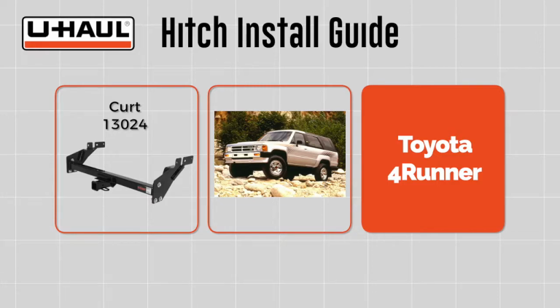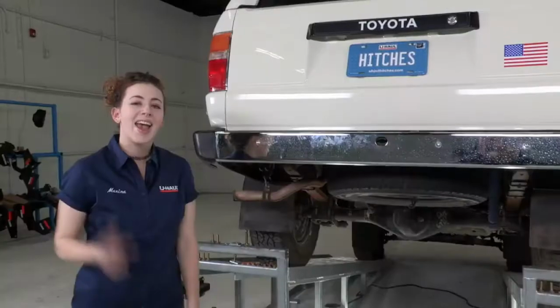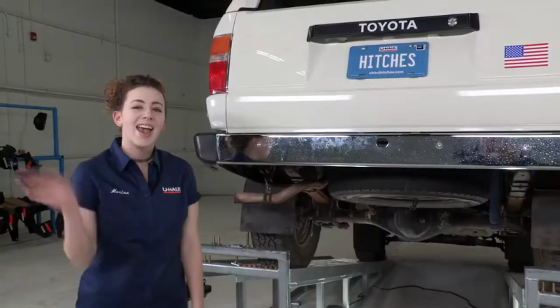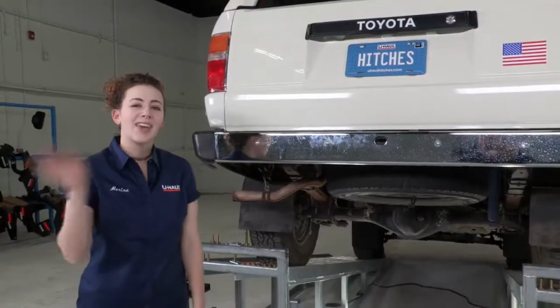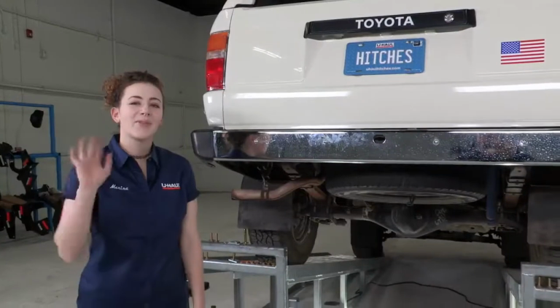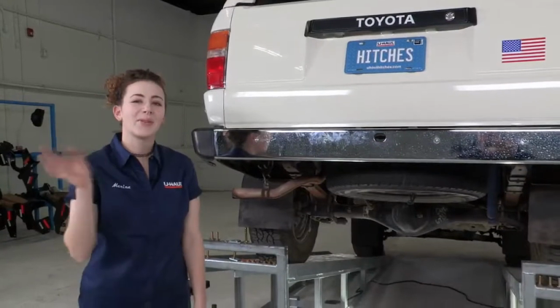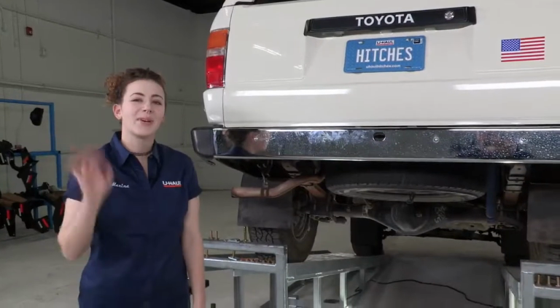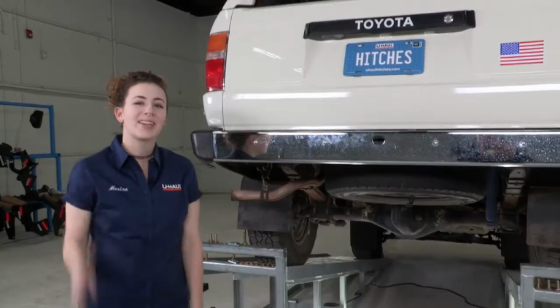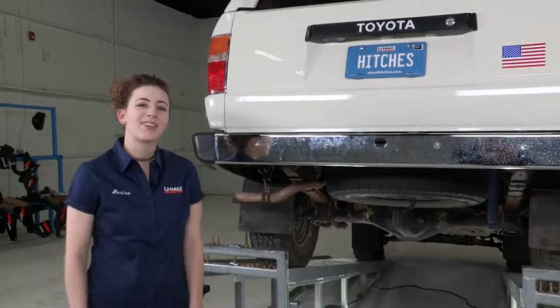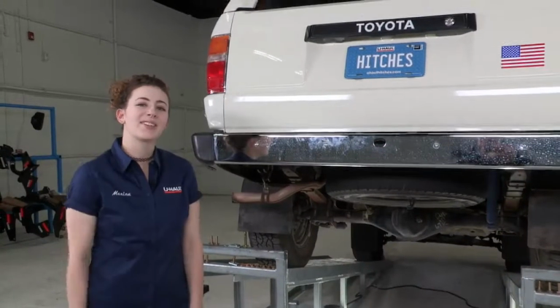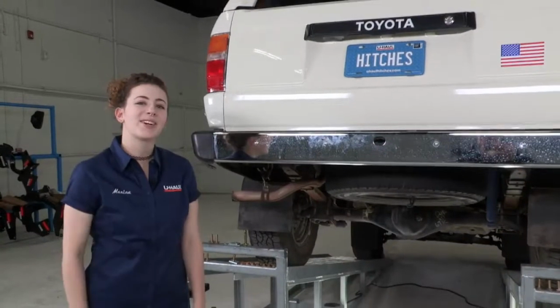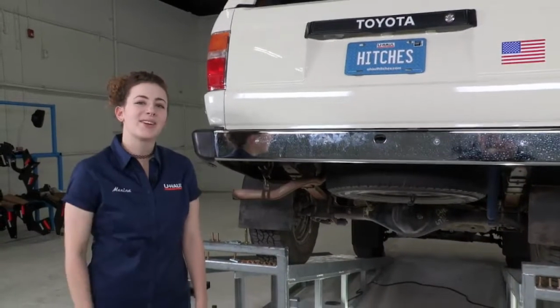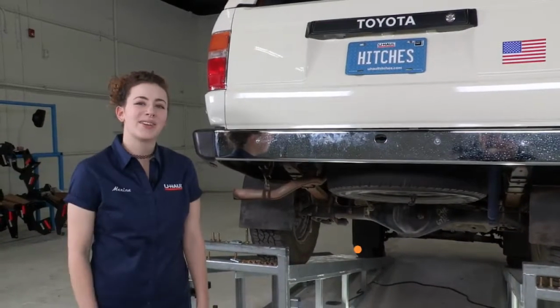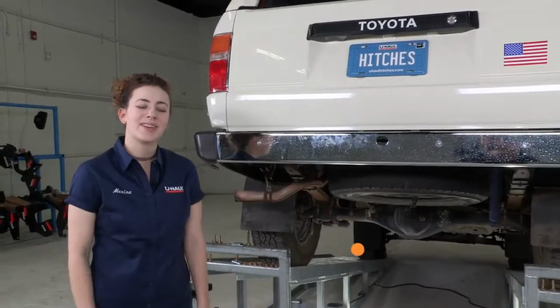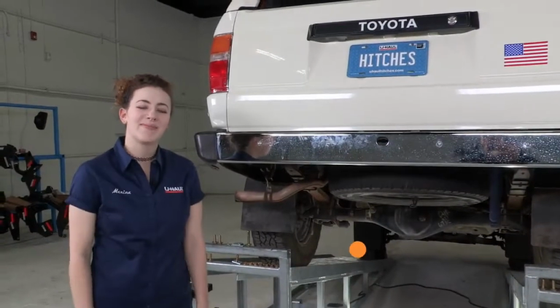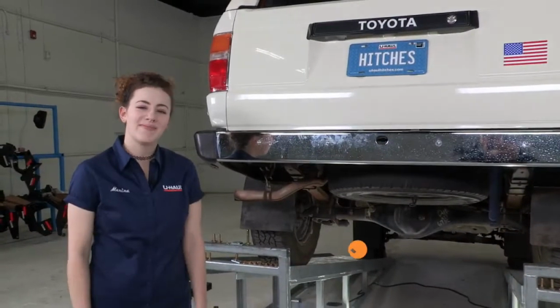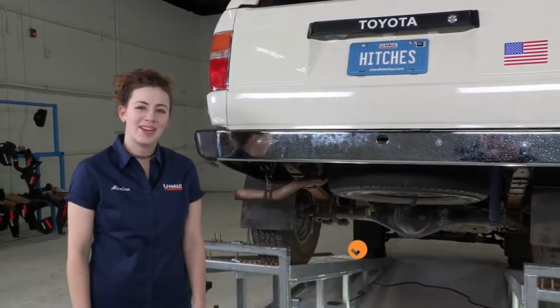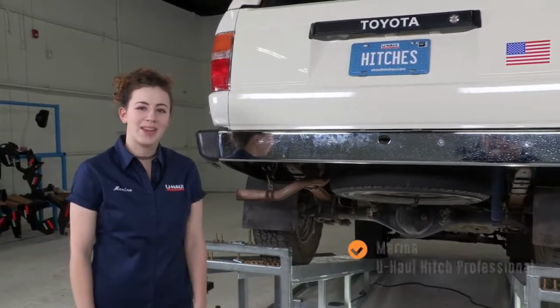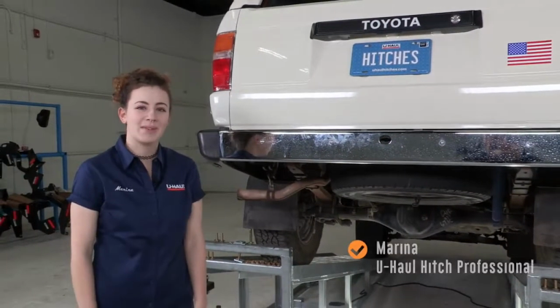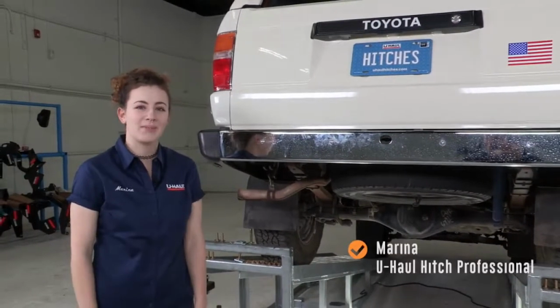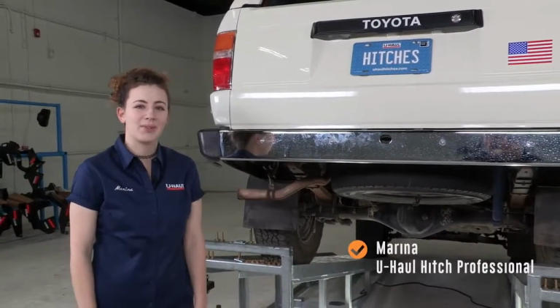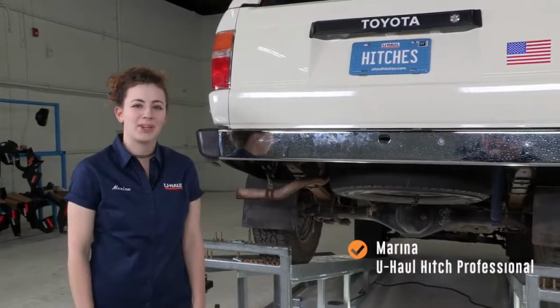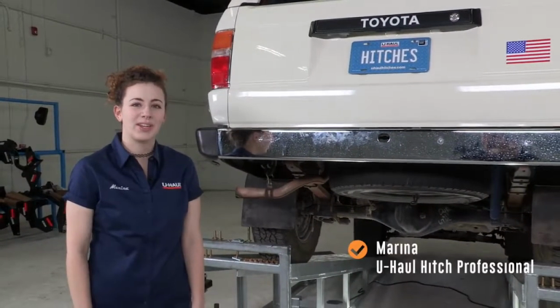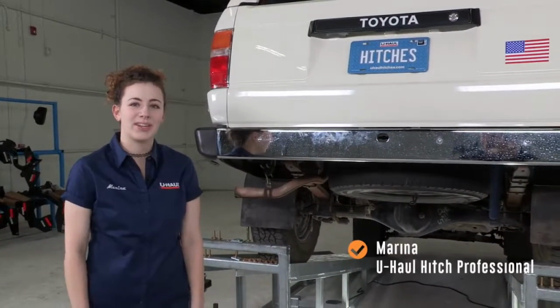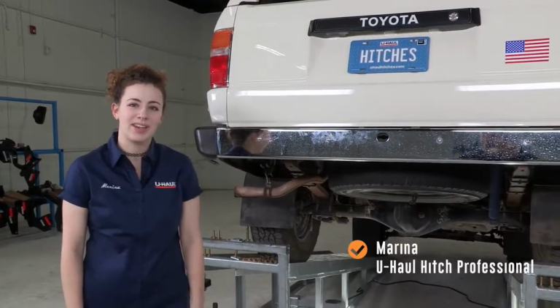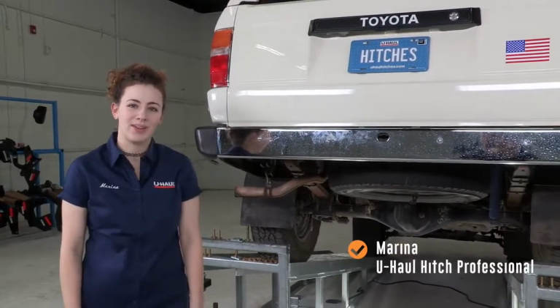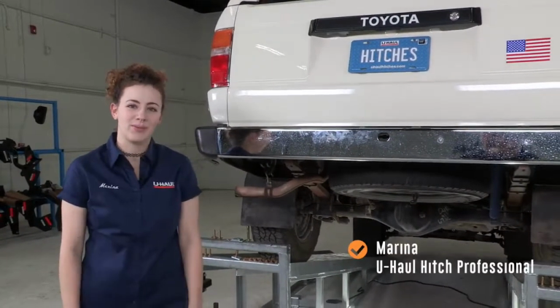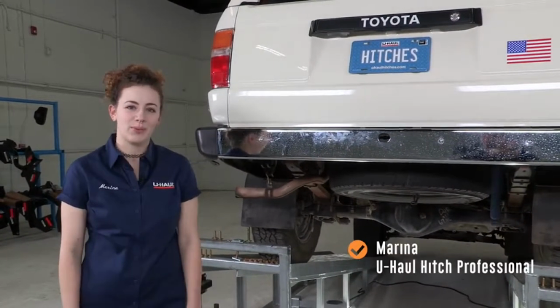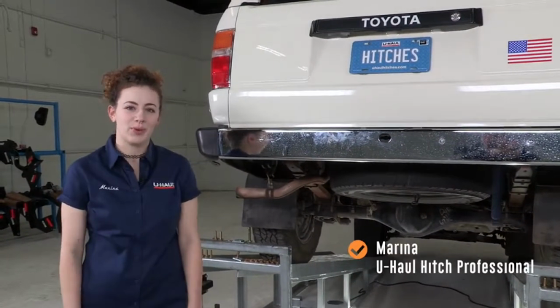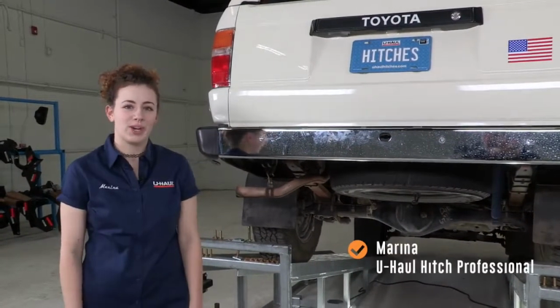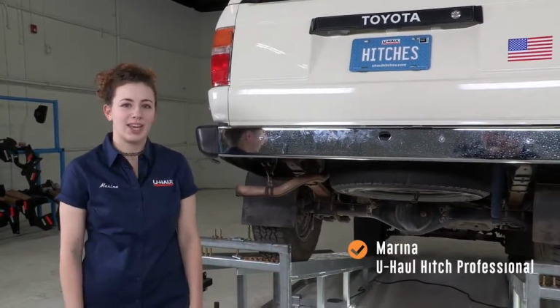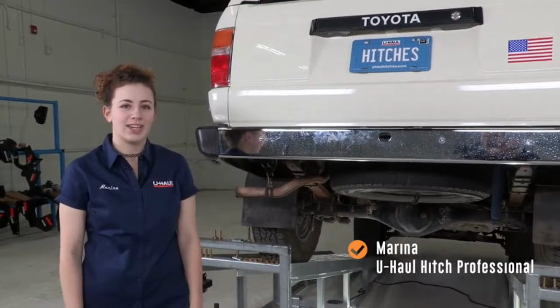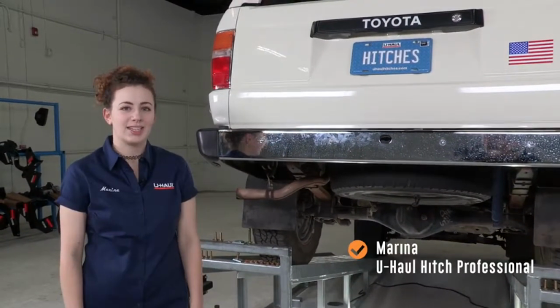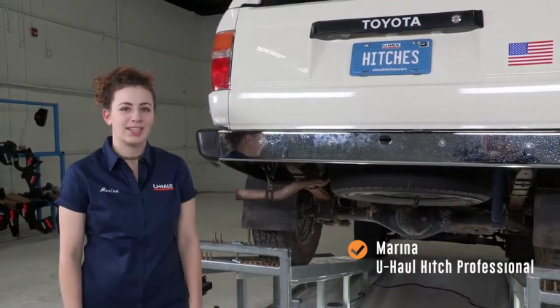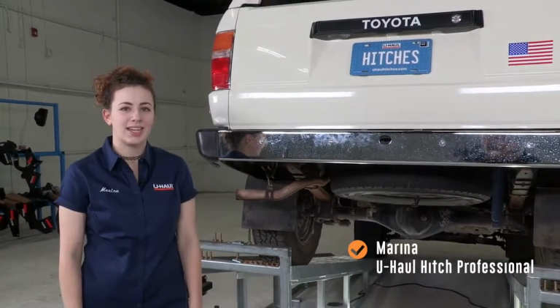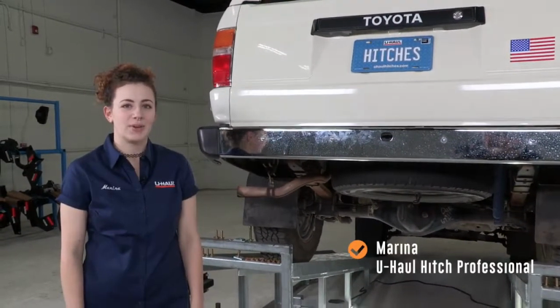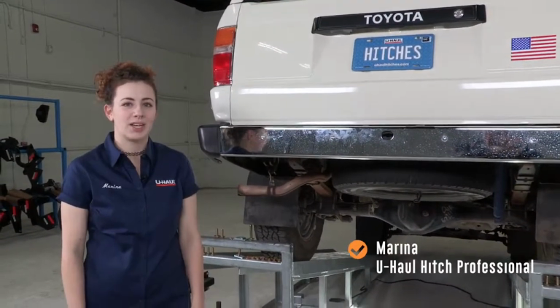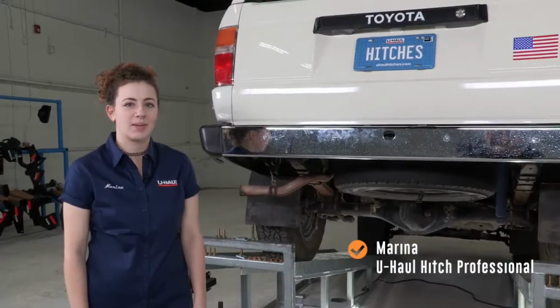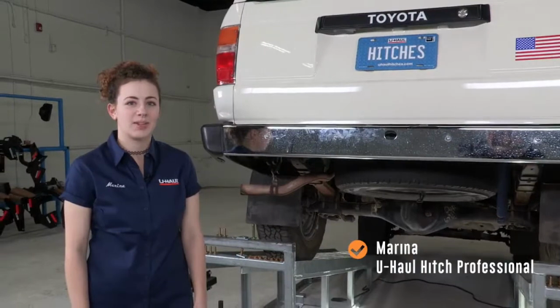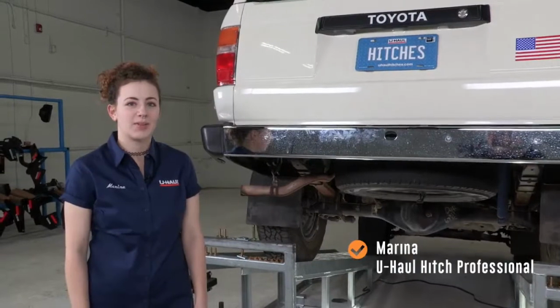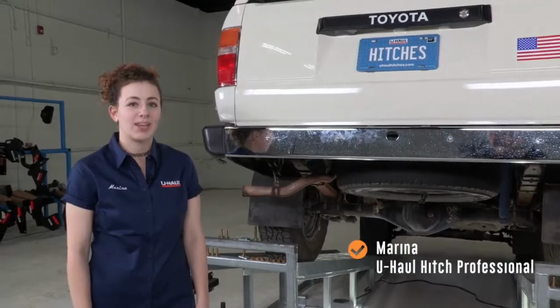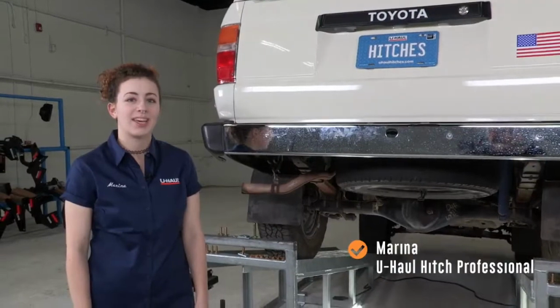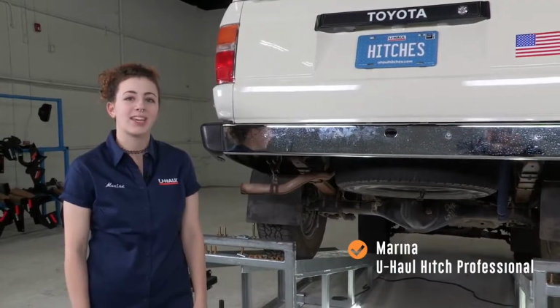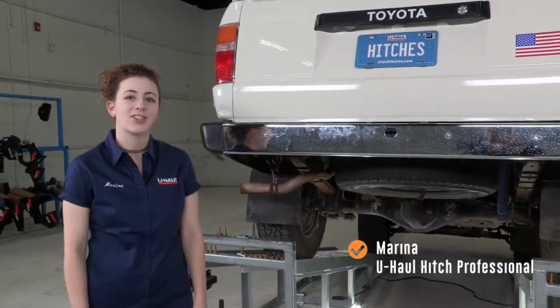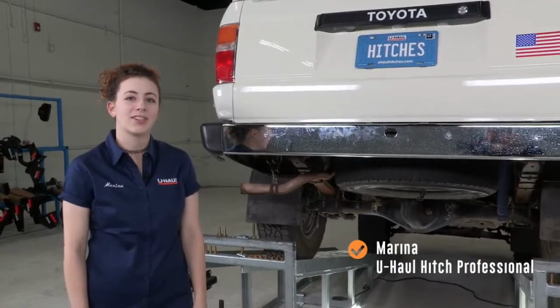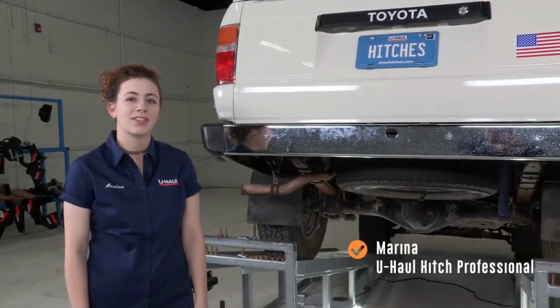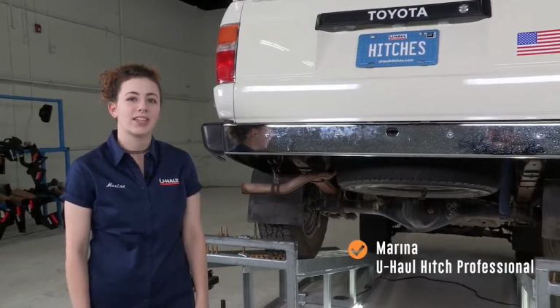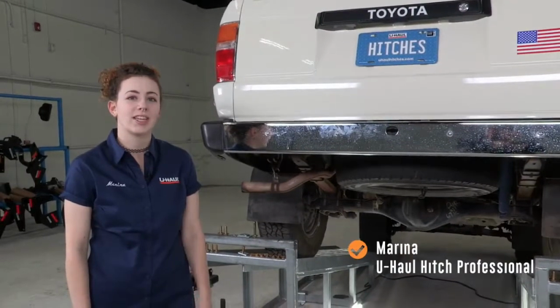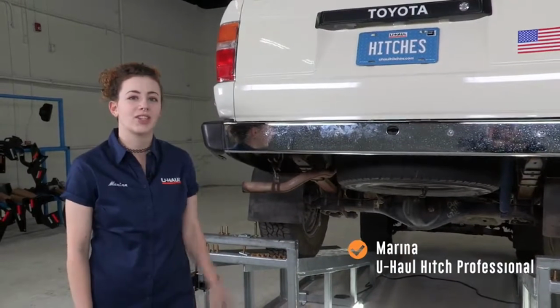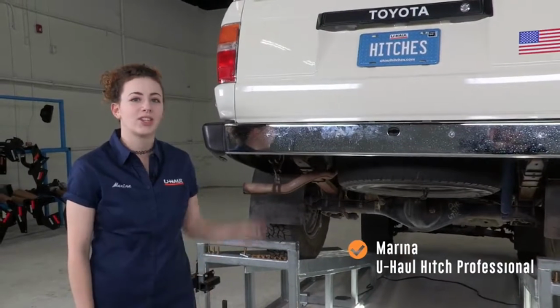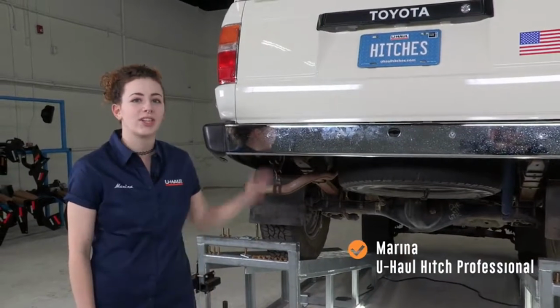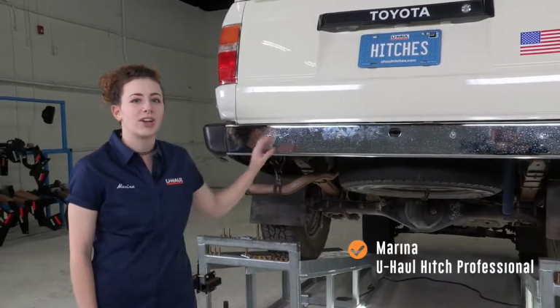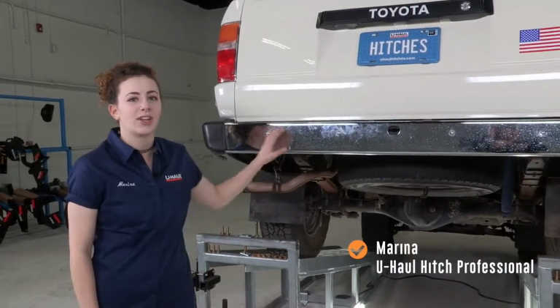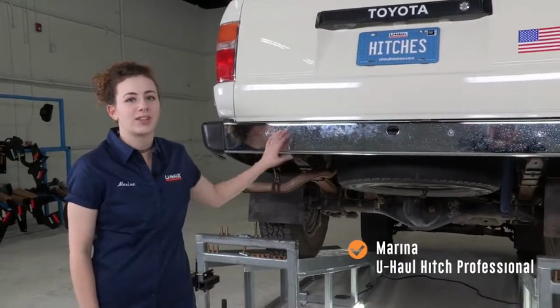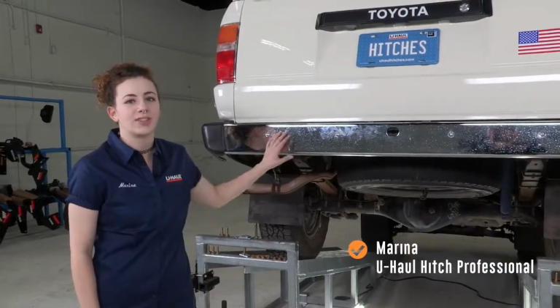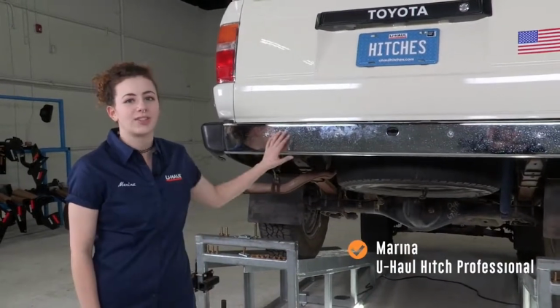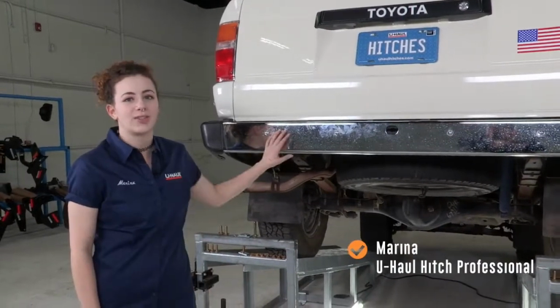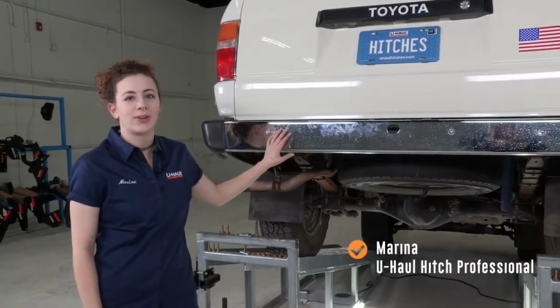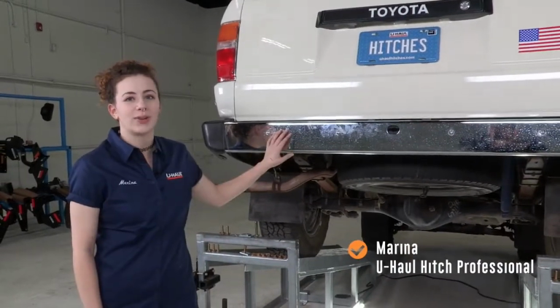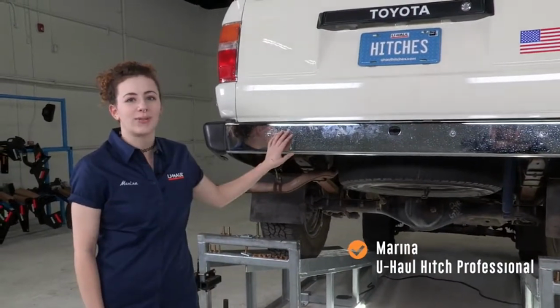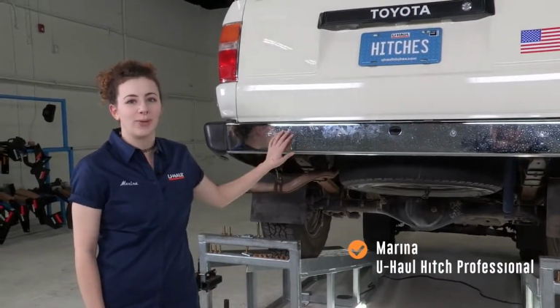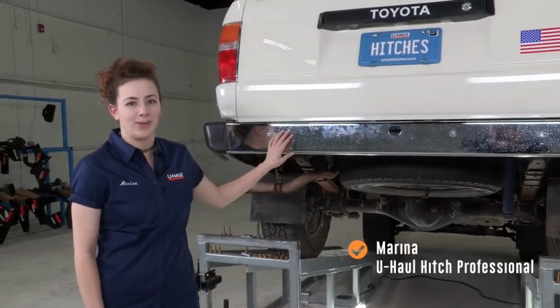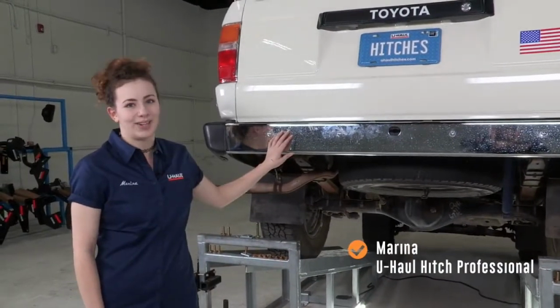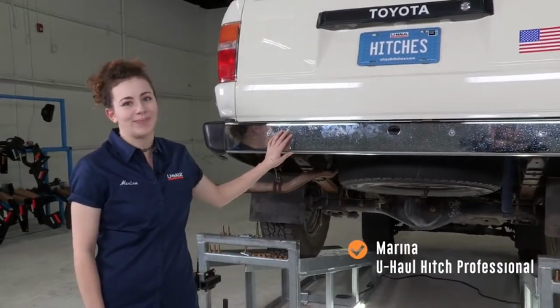Hey everyone, how's it going? My name is Marina. I'm from Oregon and today we're going to be doing a hitch installation on this Toyota 4Runner.